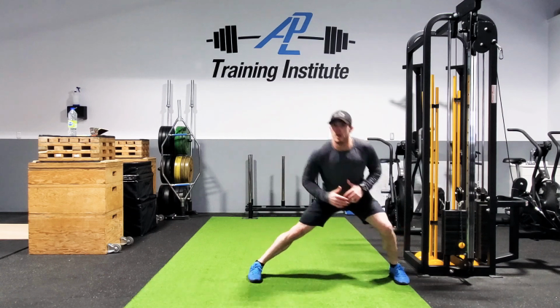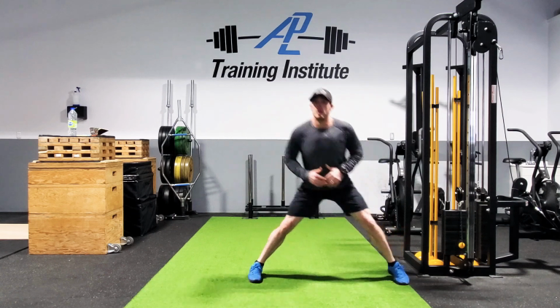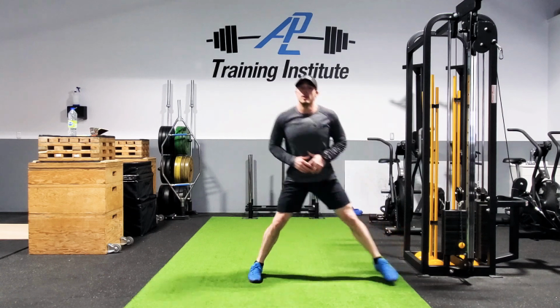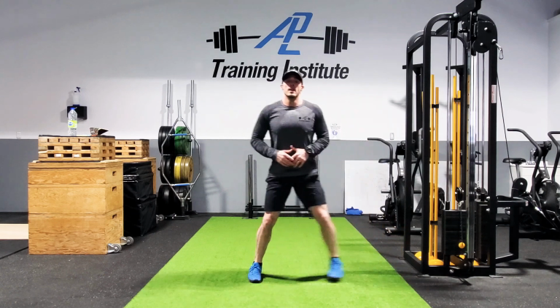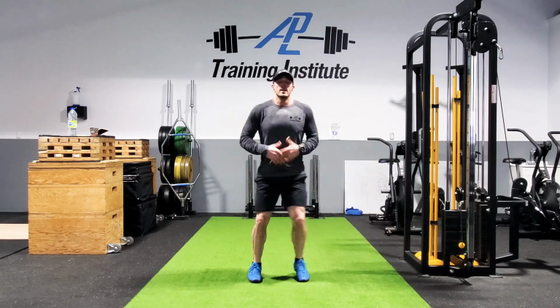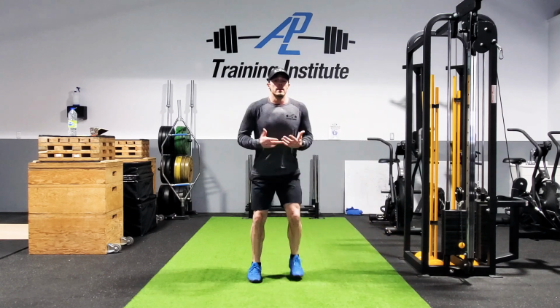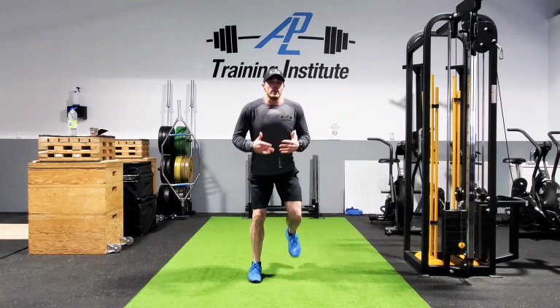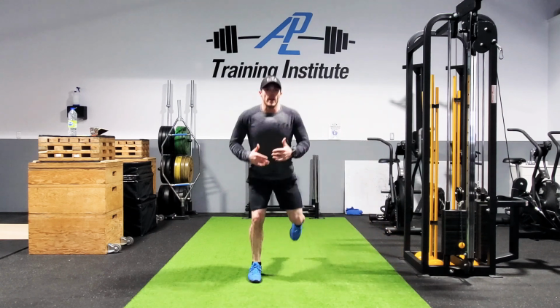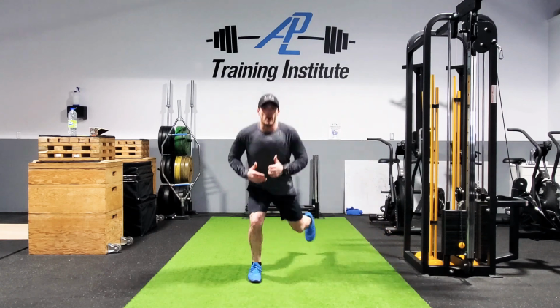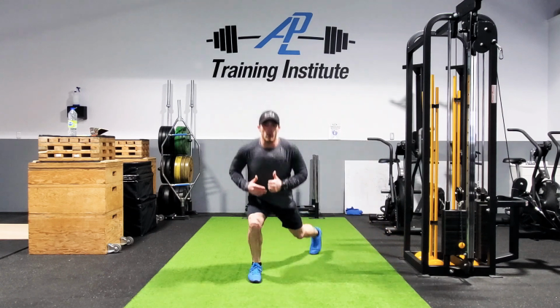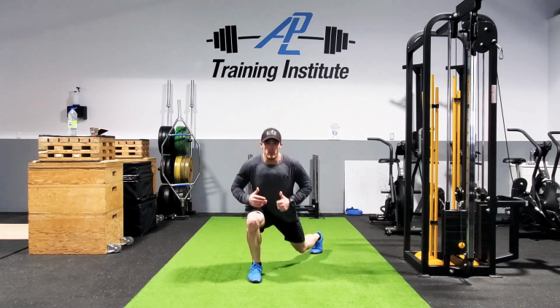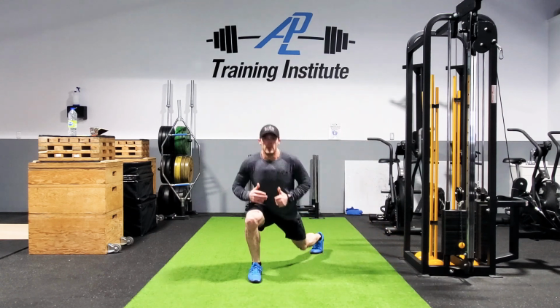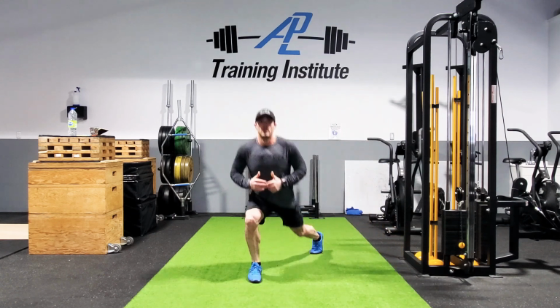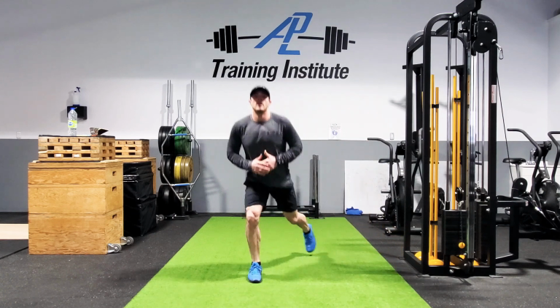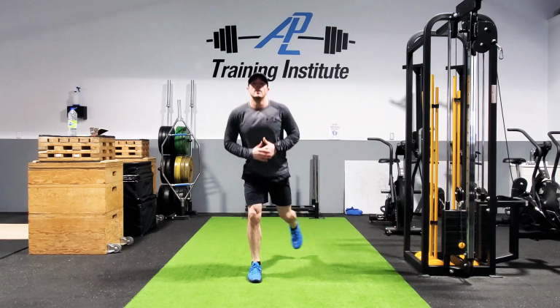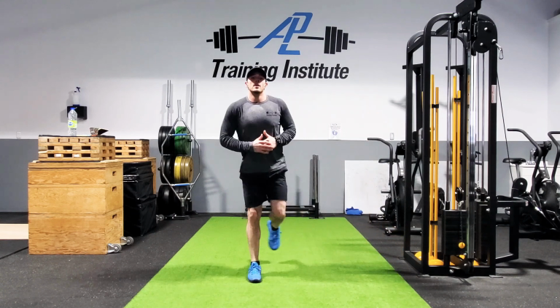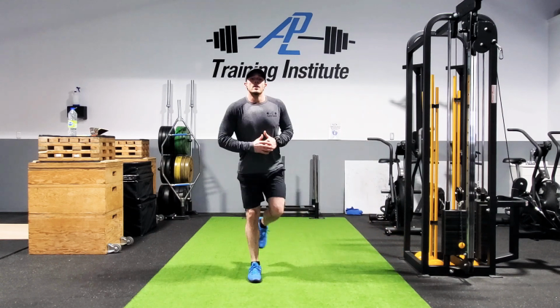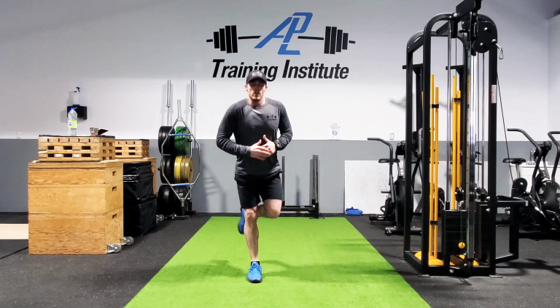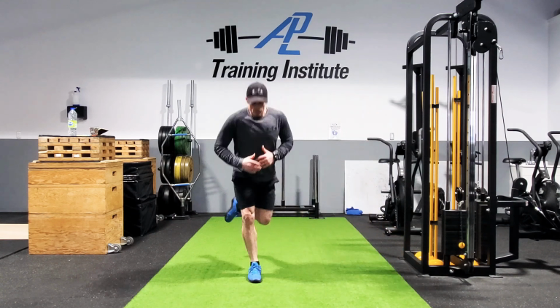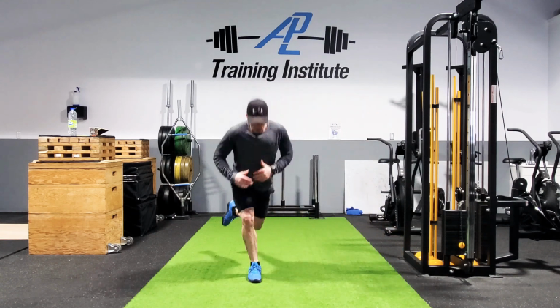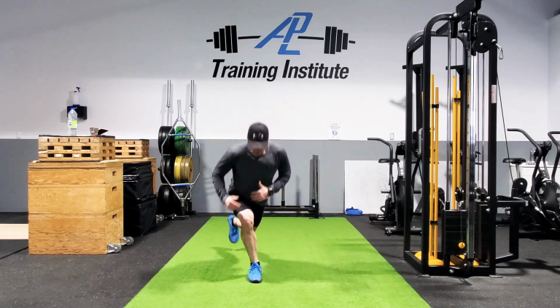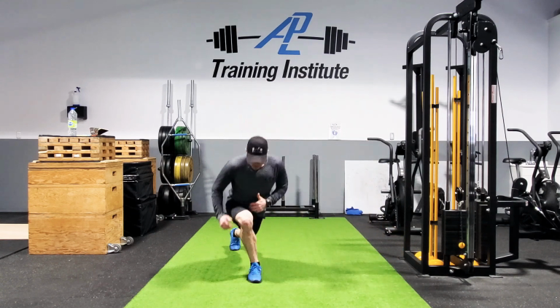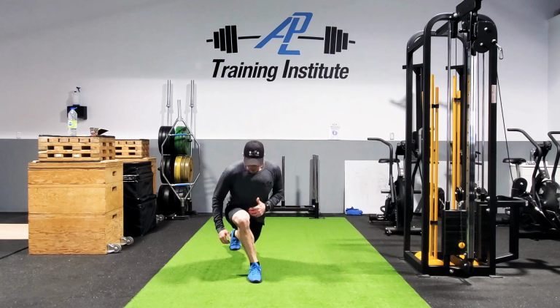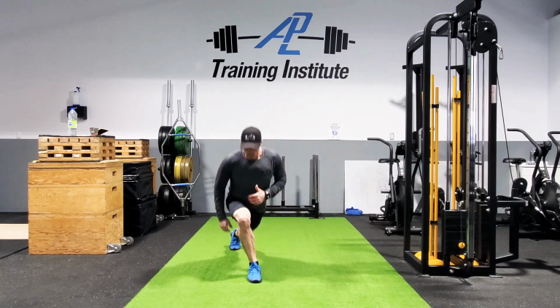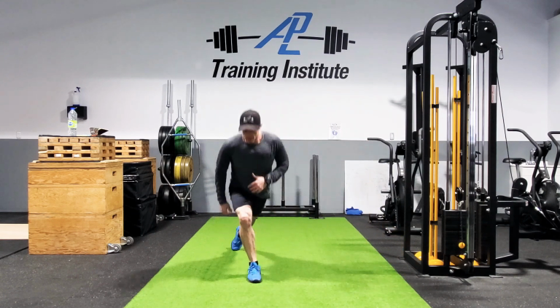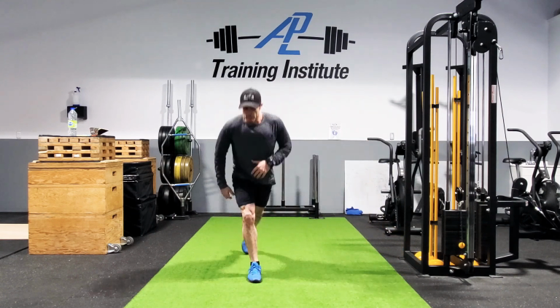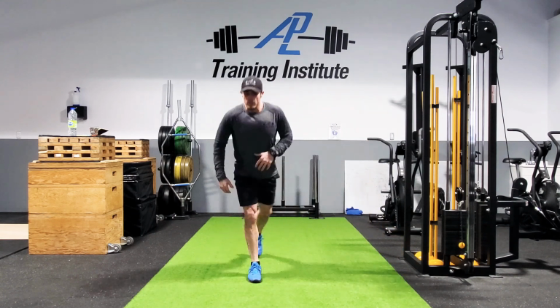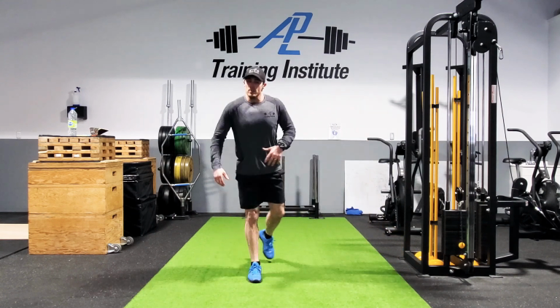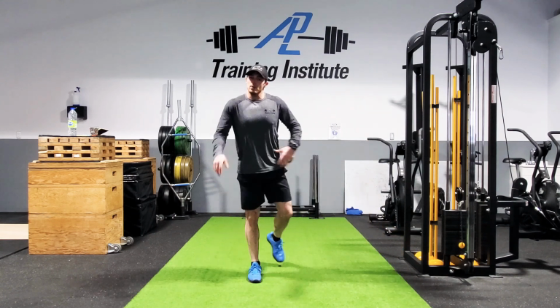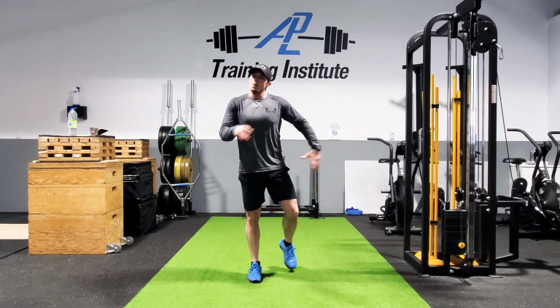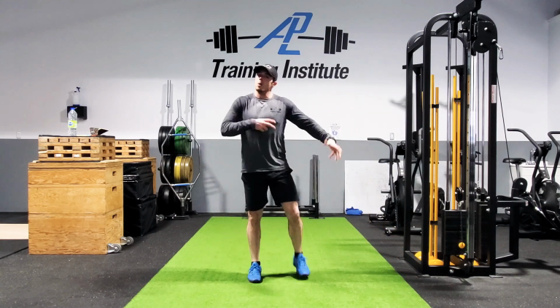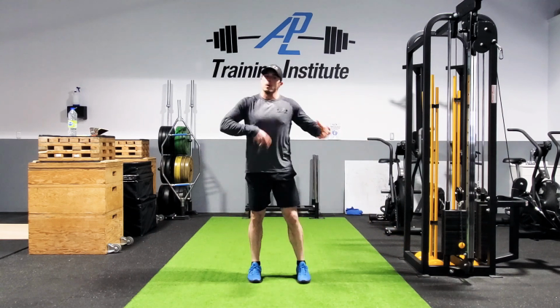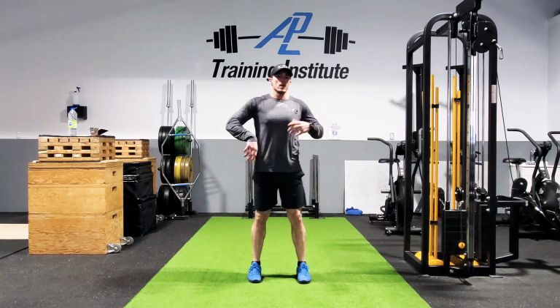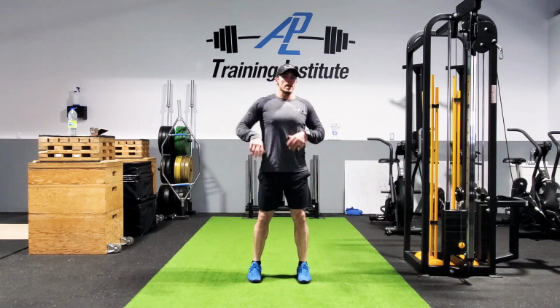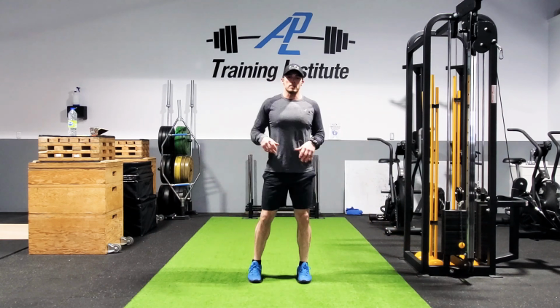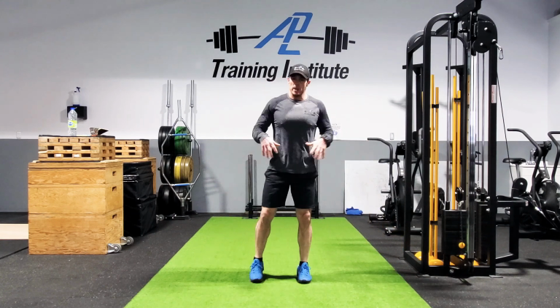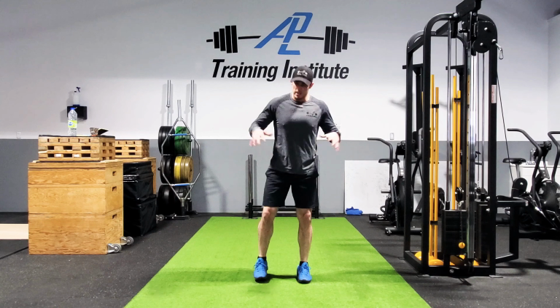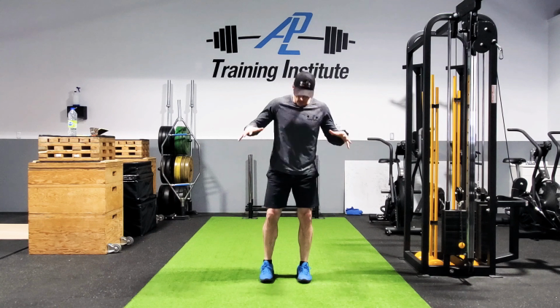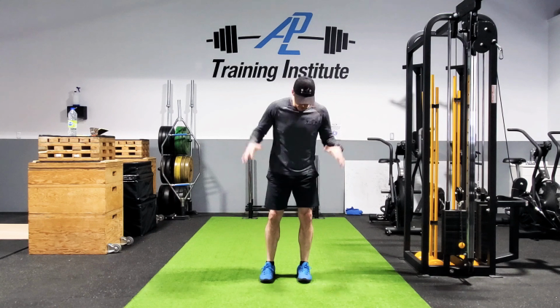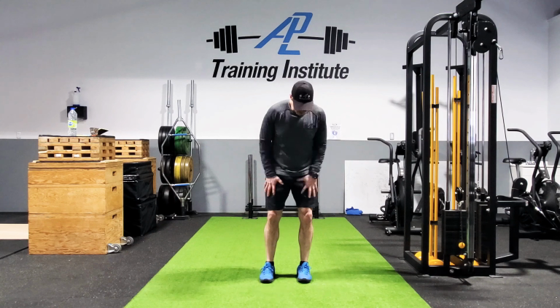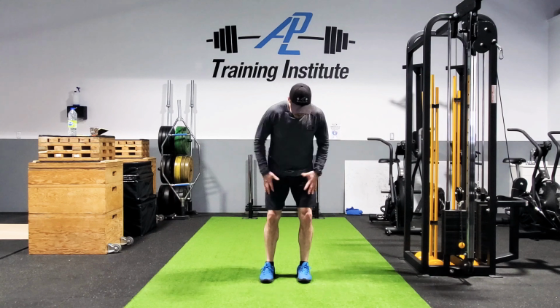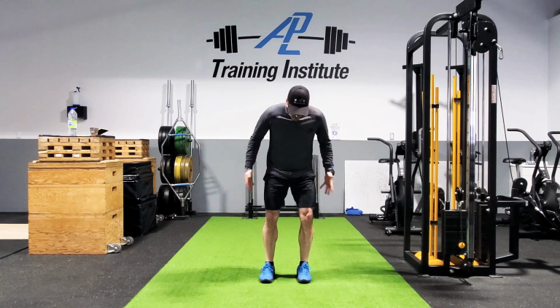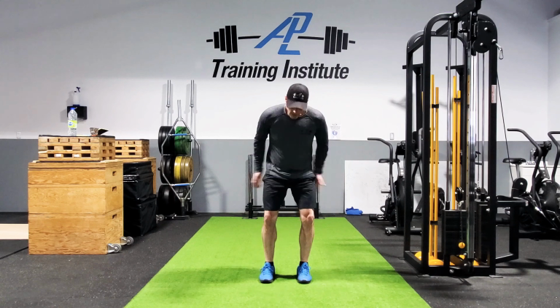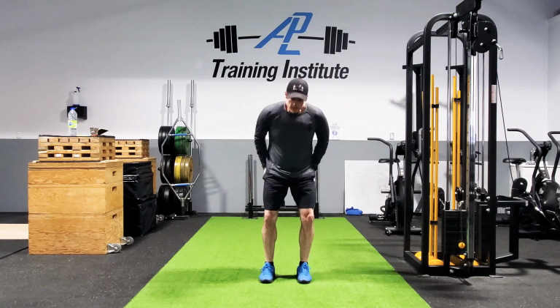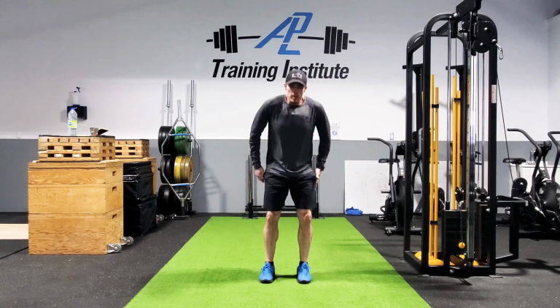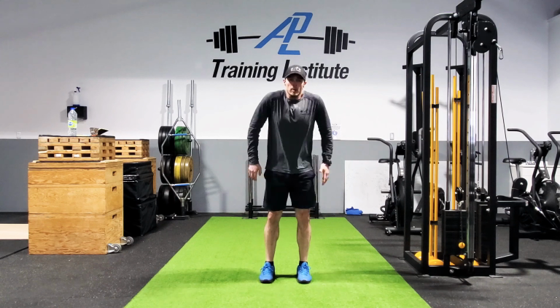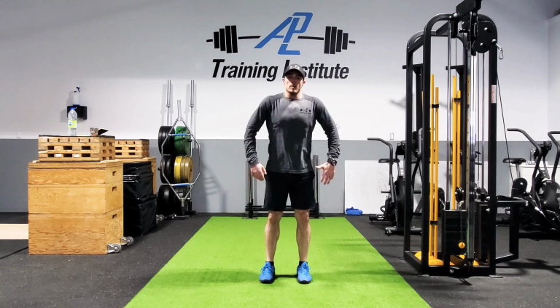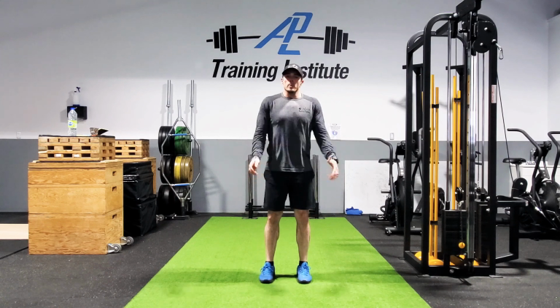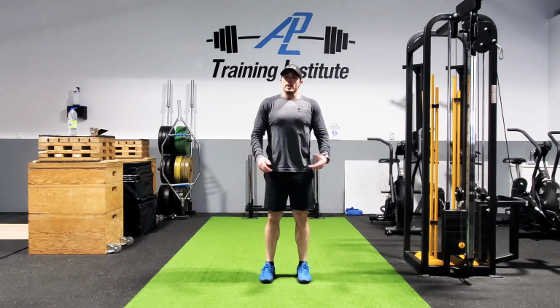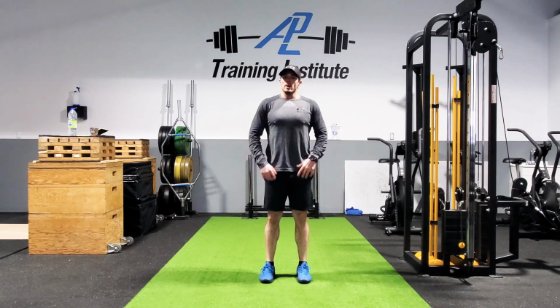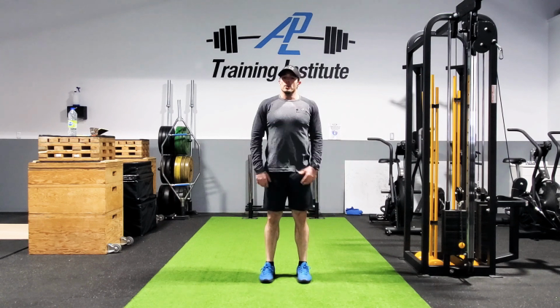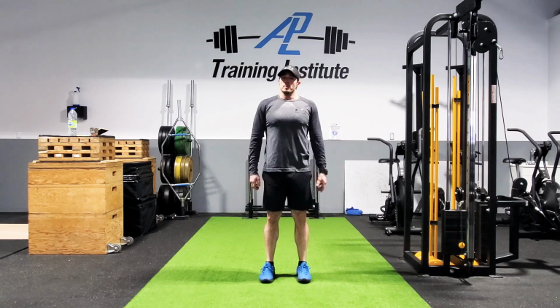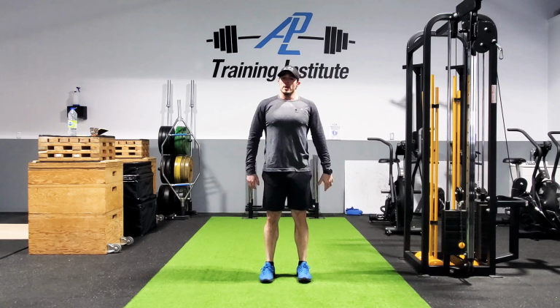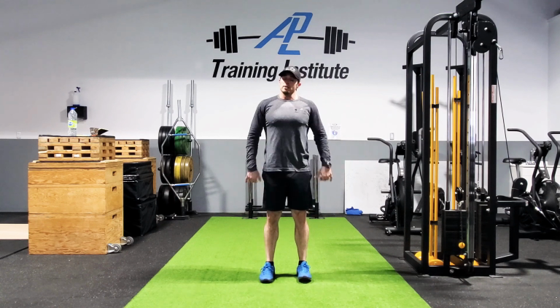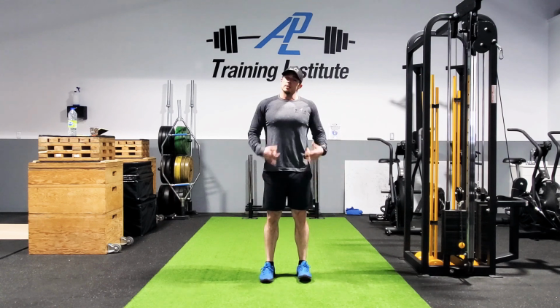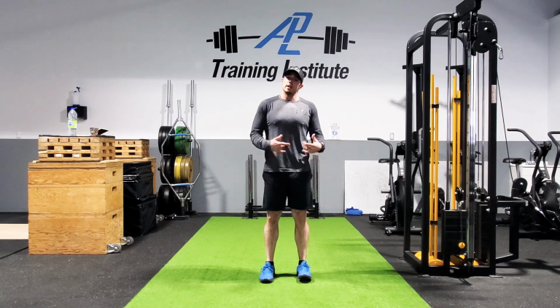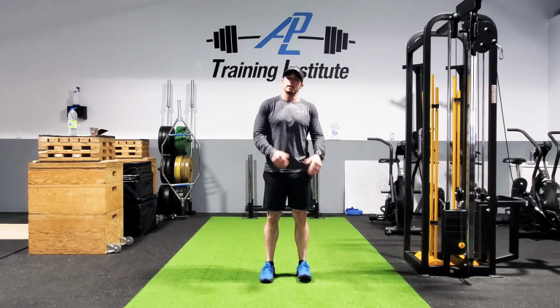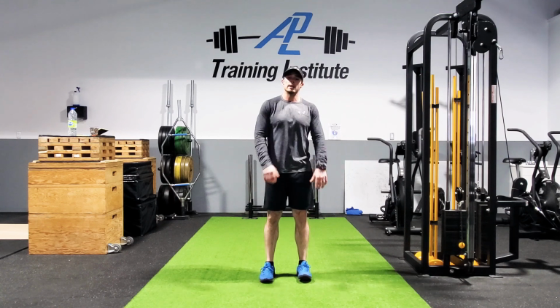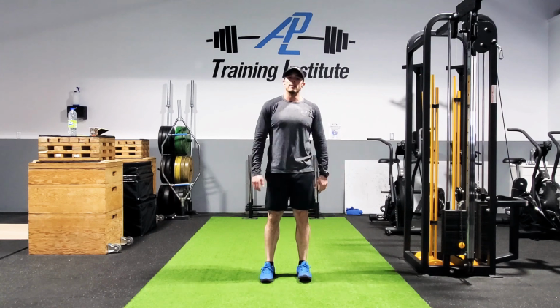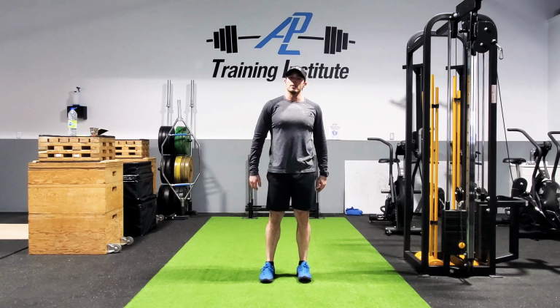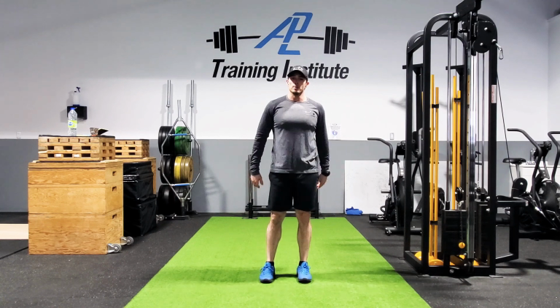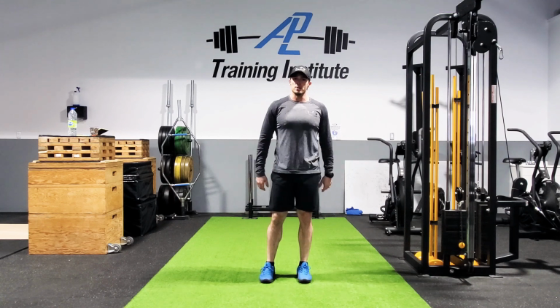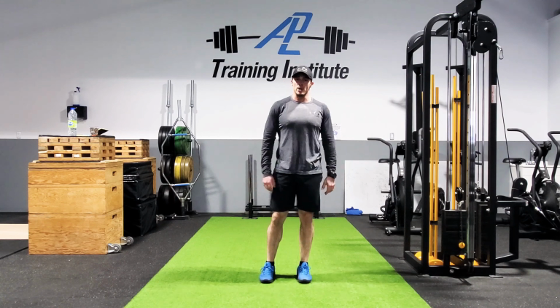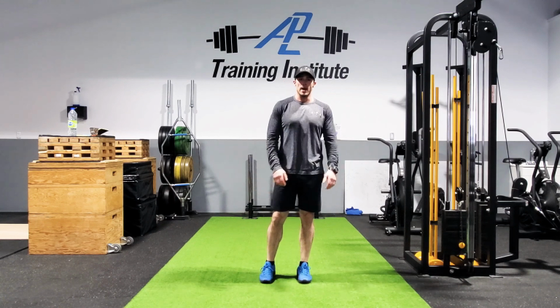So if you're at home looking for something you can do without a lot of space that hits all those muscles, give this one a try.